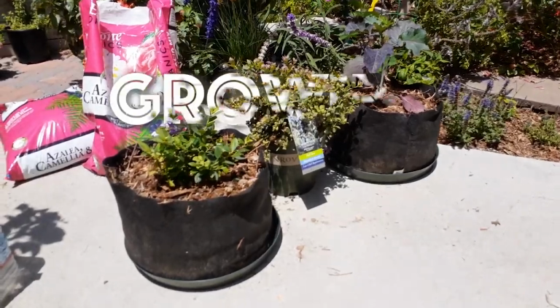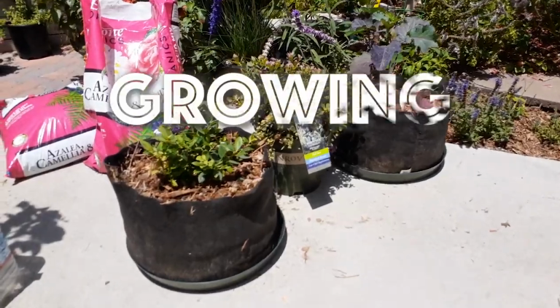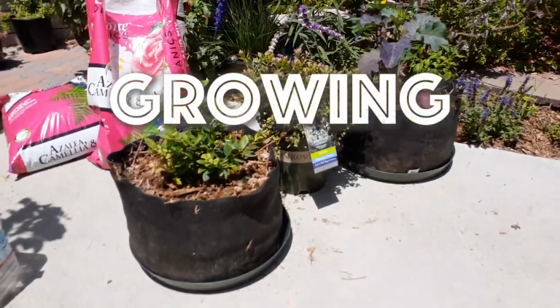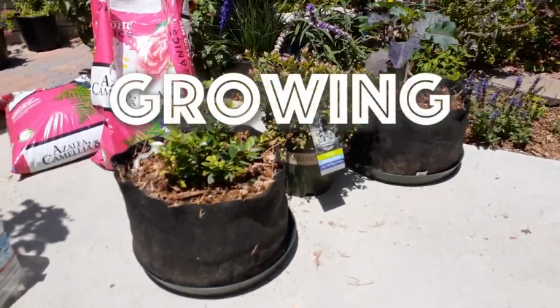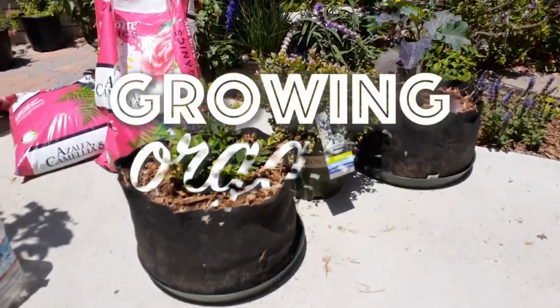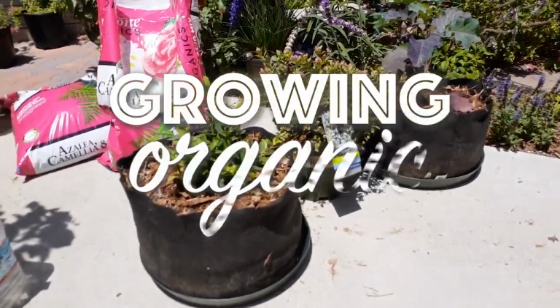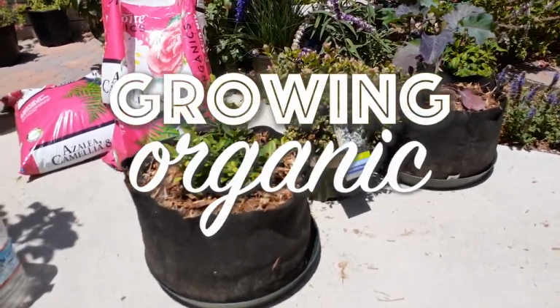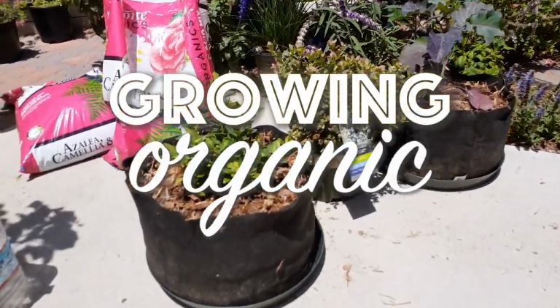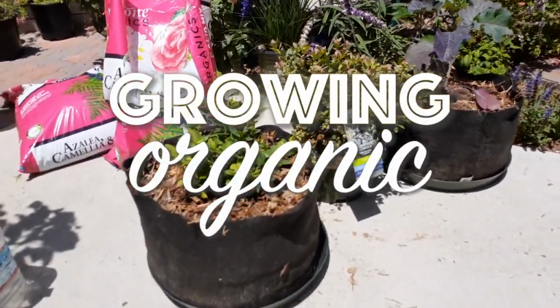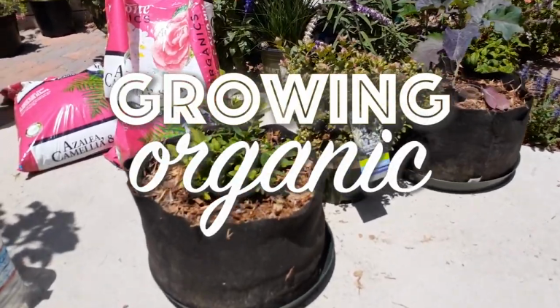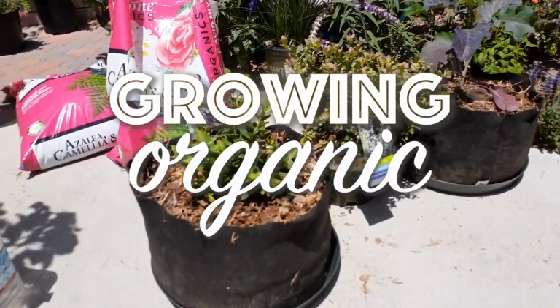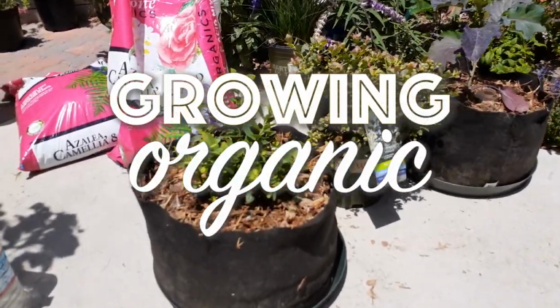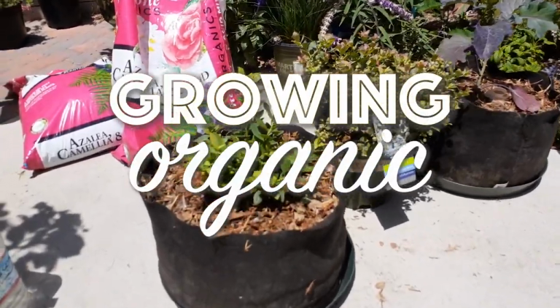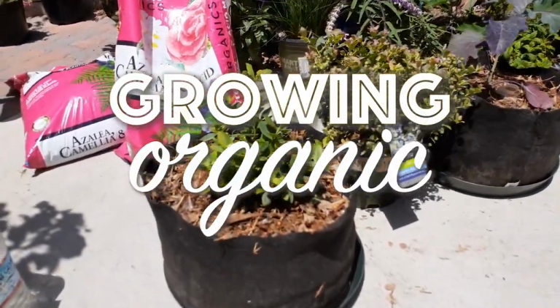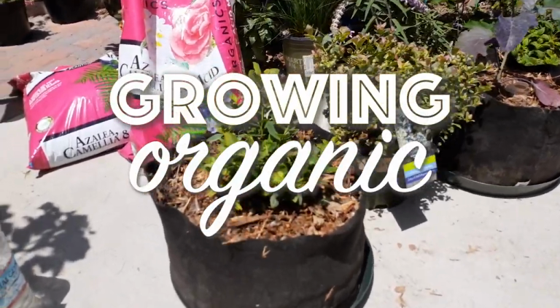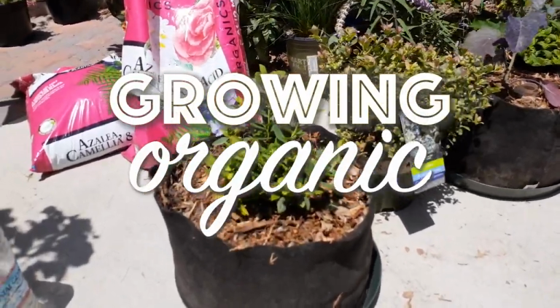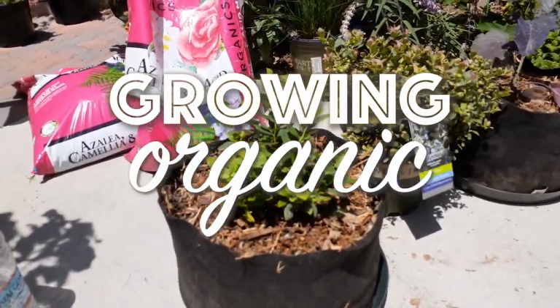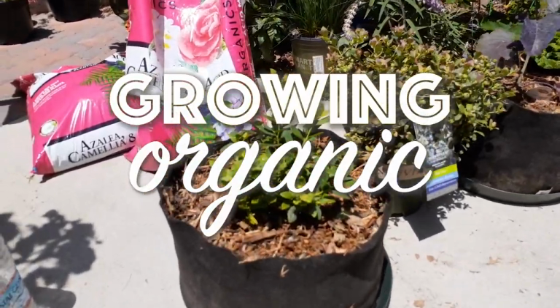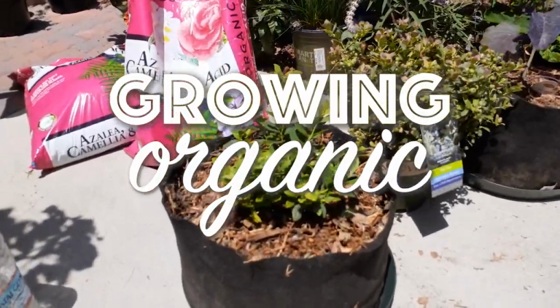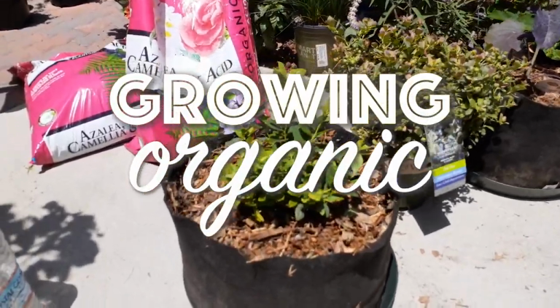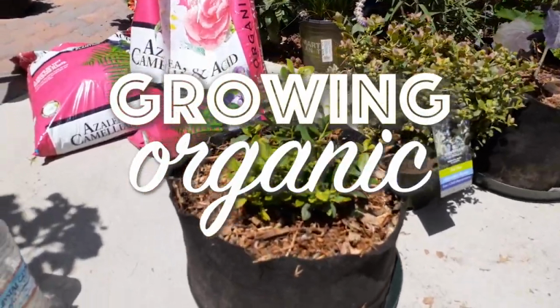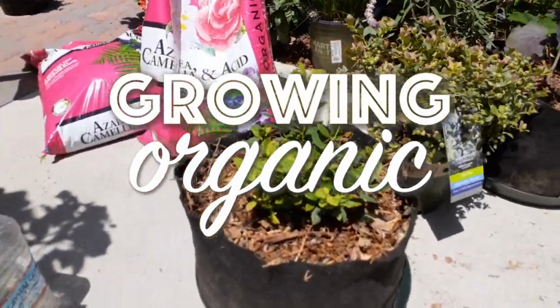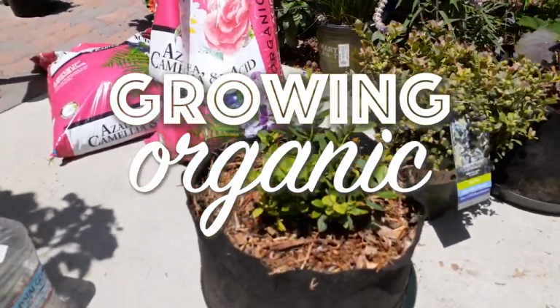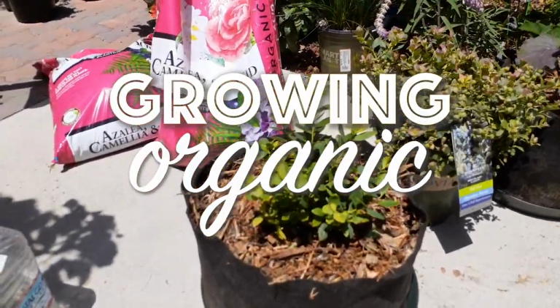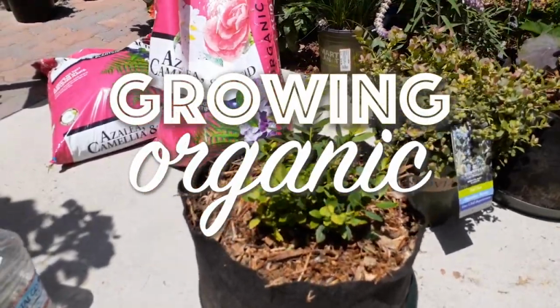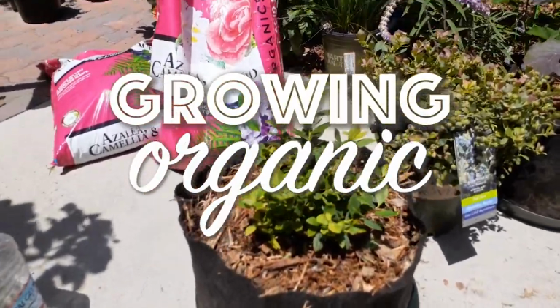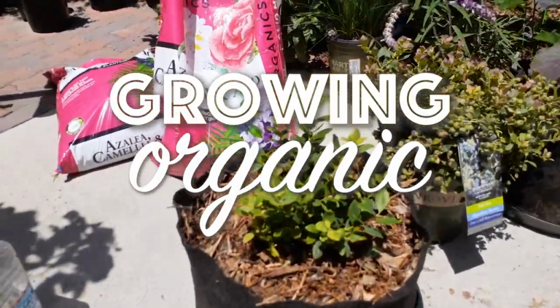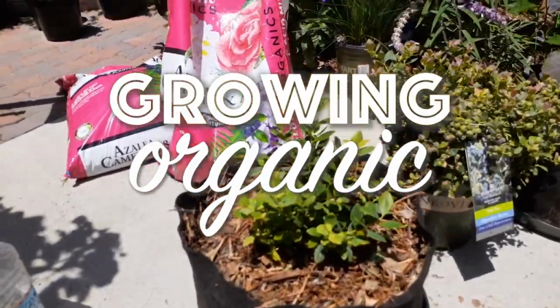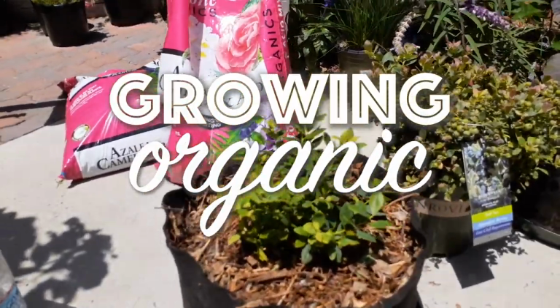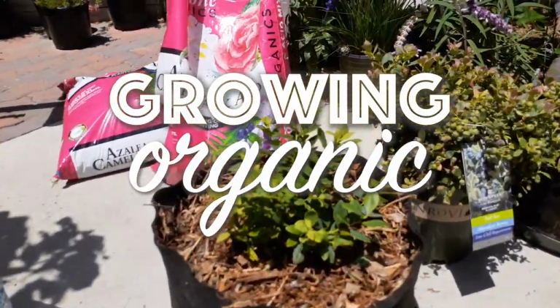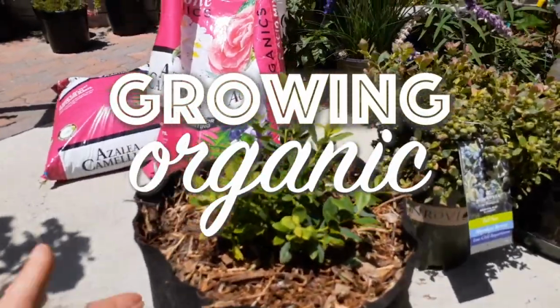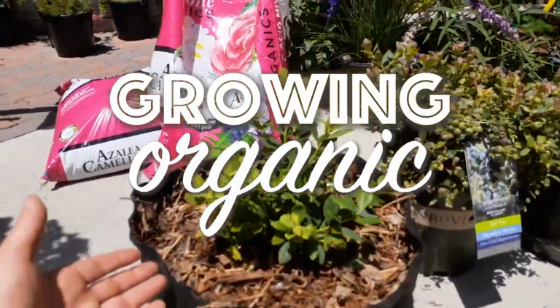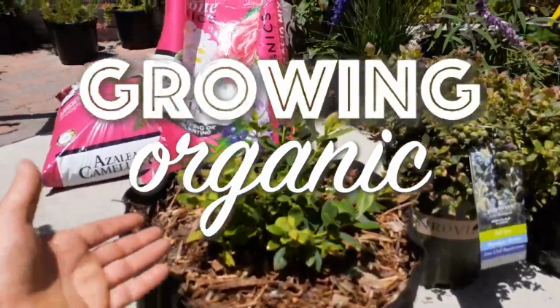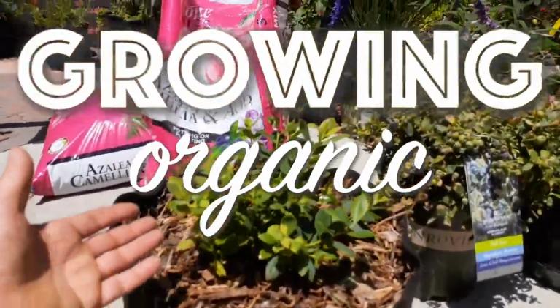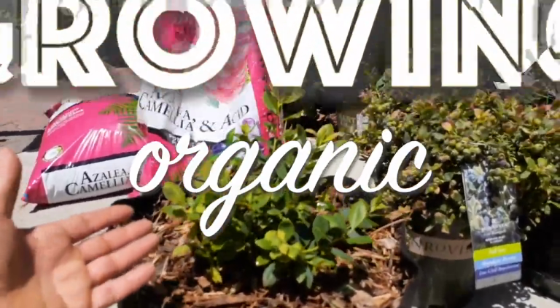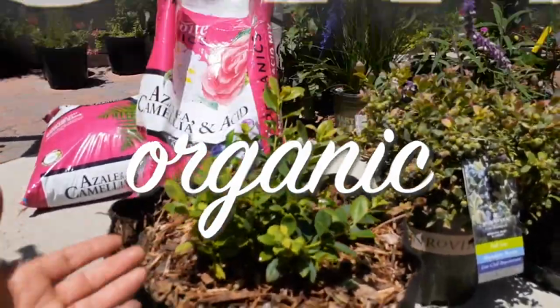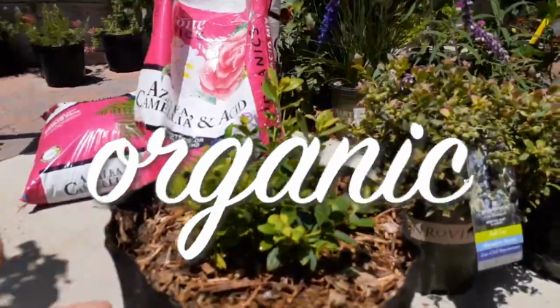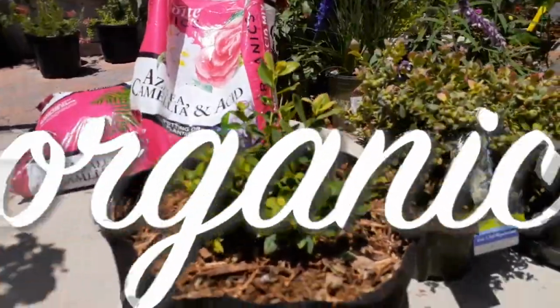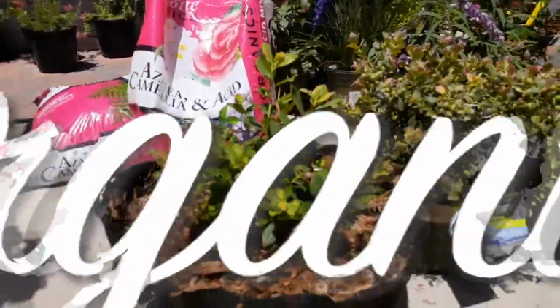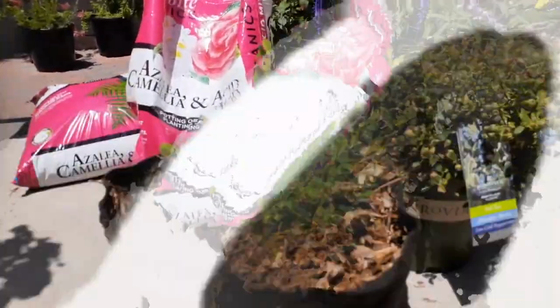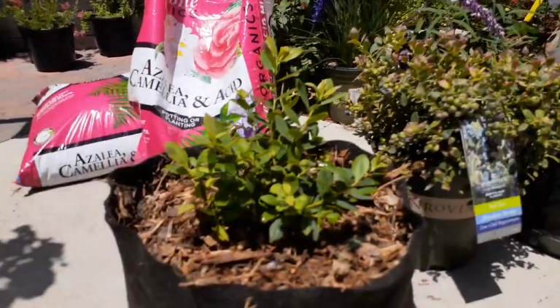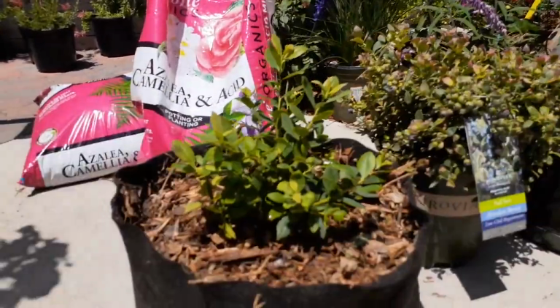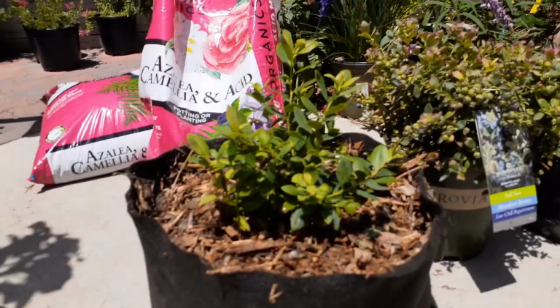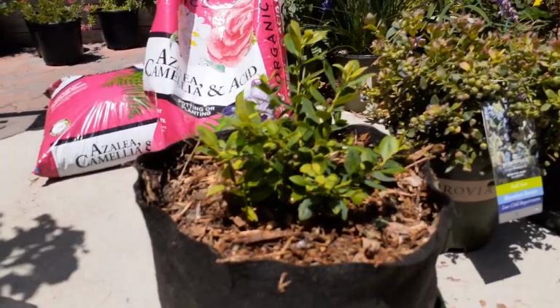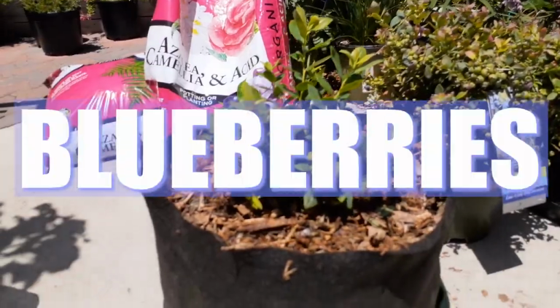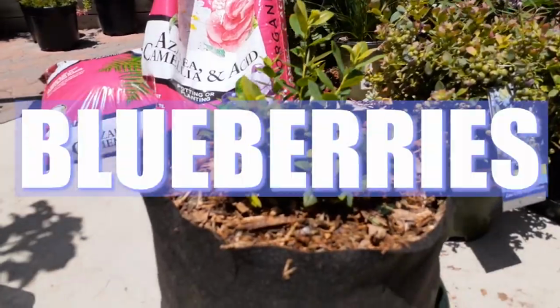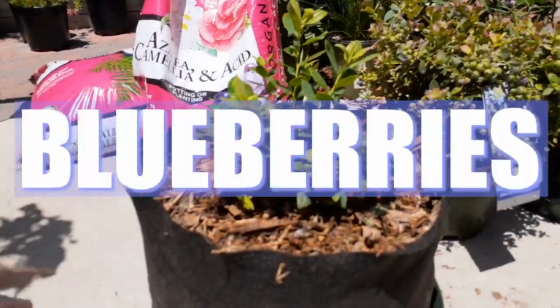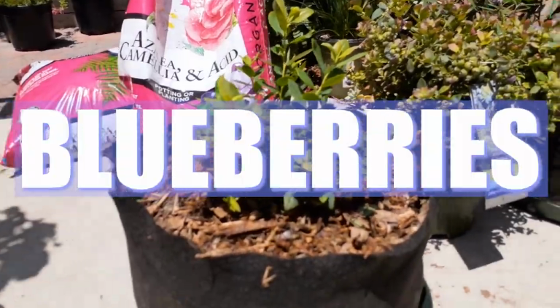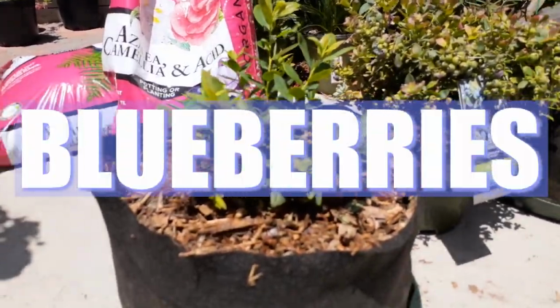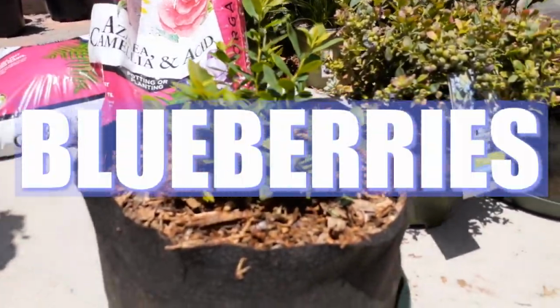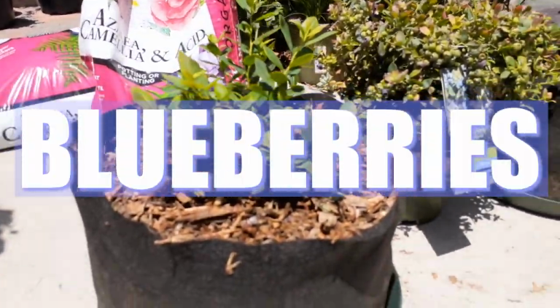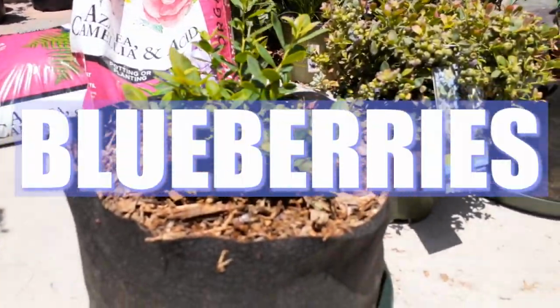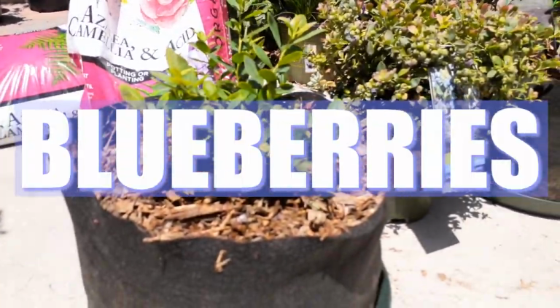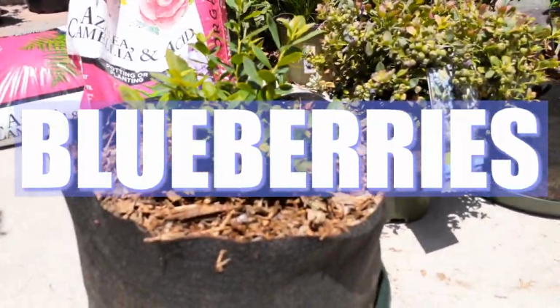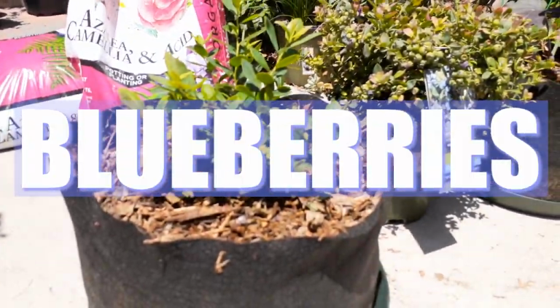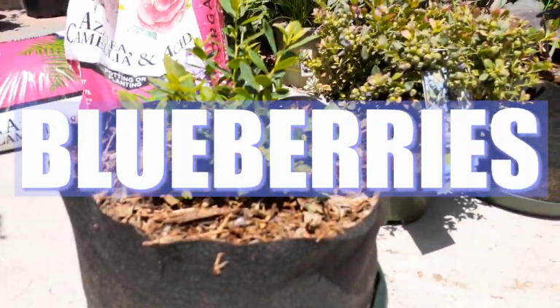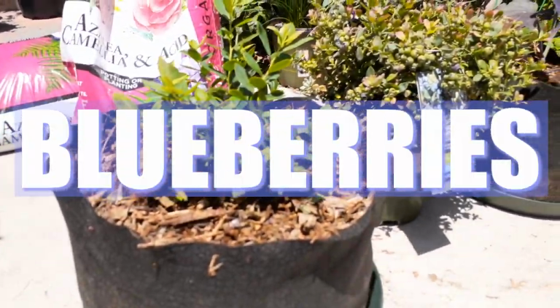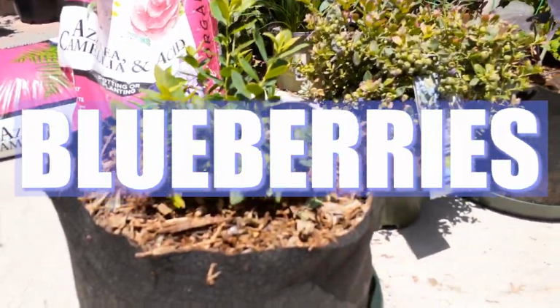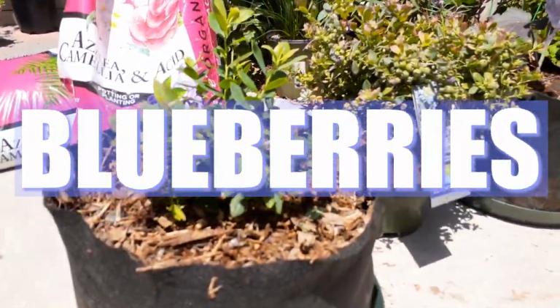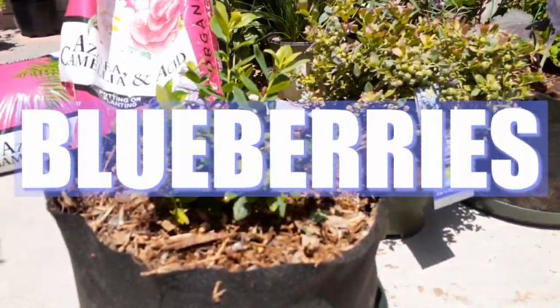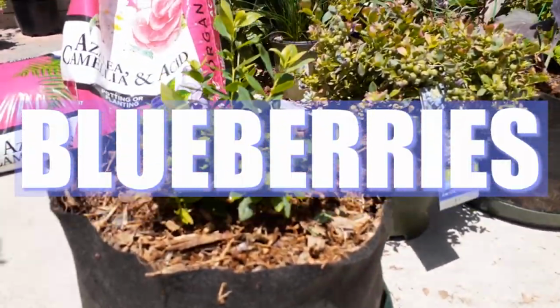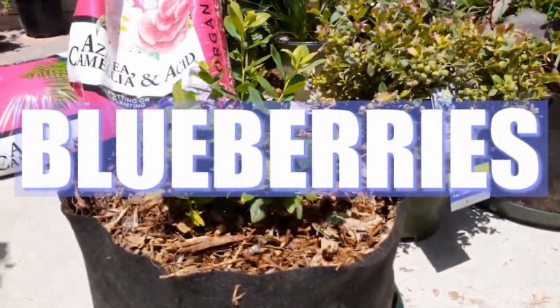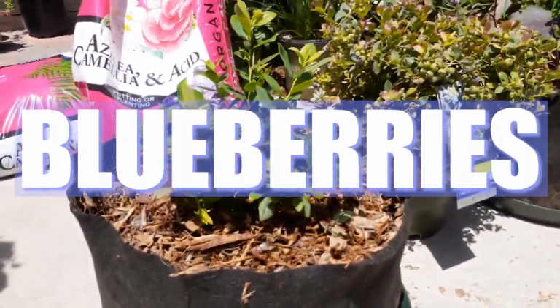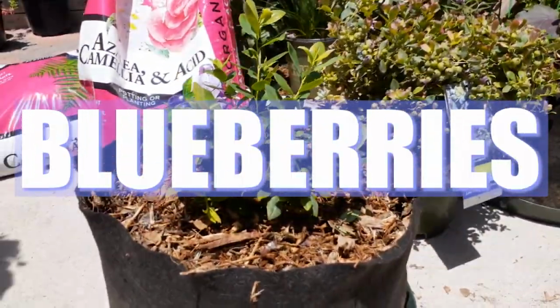Welcome back everybody to Growing Organic. Today we are growing blueberries. I'm going to show you how to do this, so stick around.